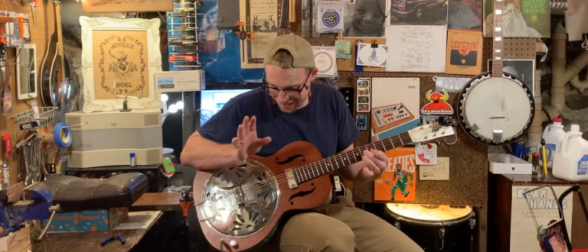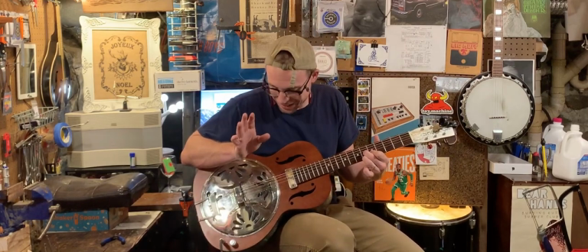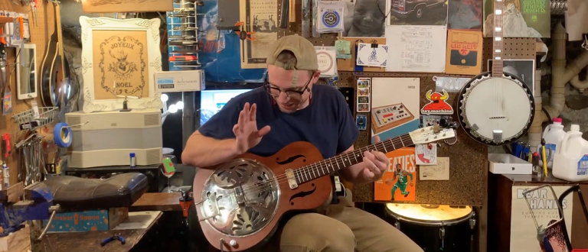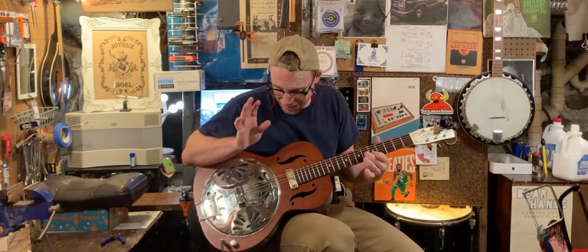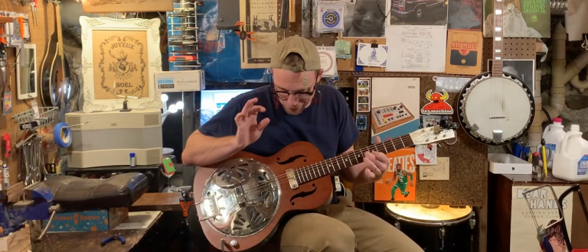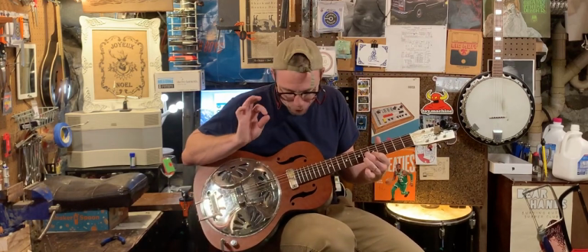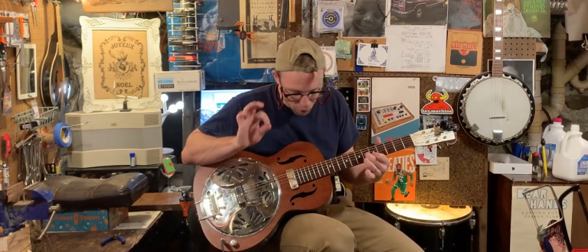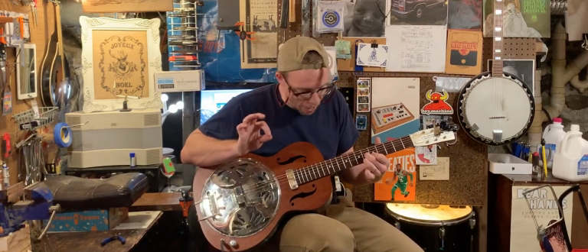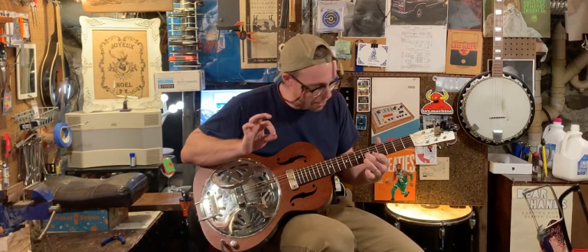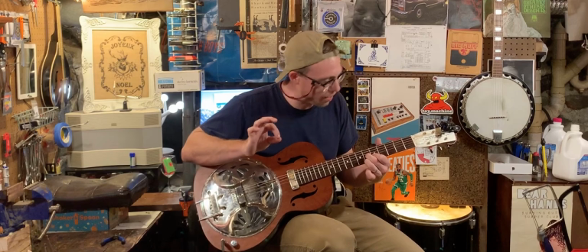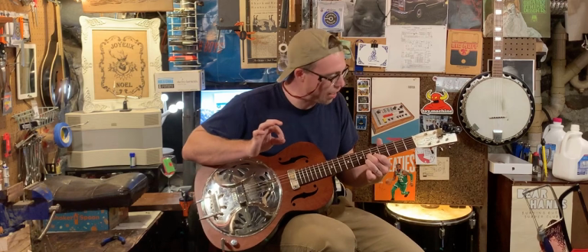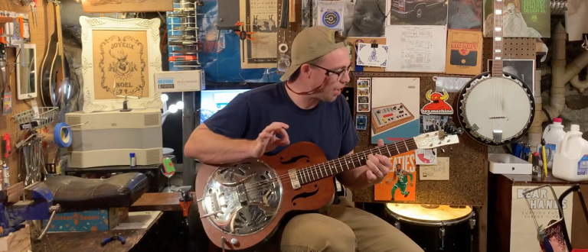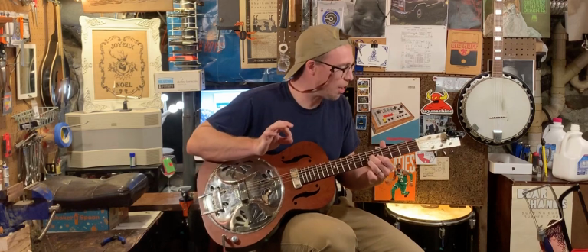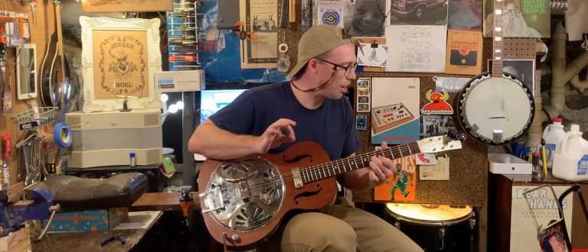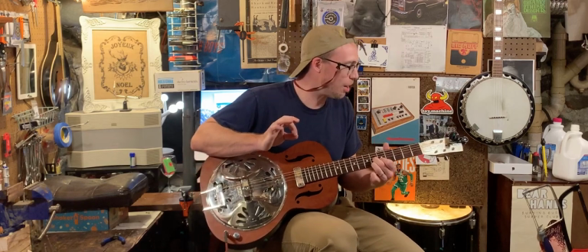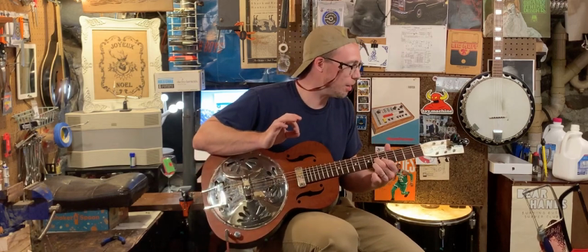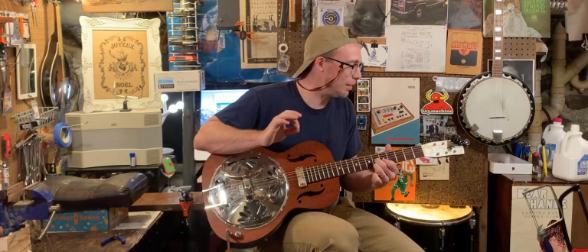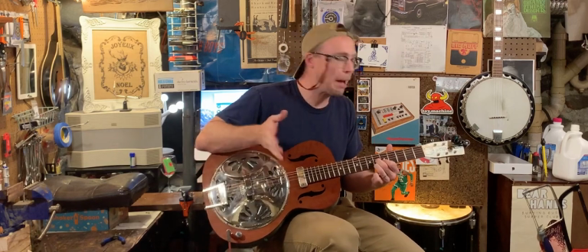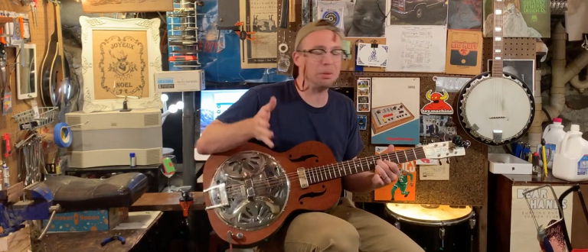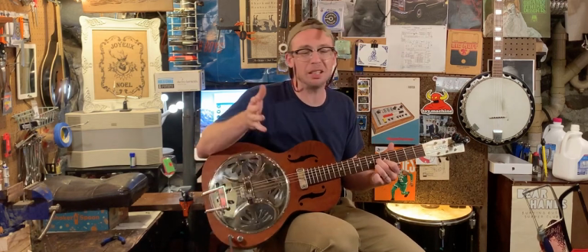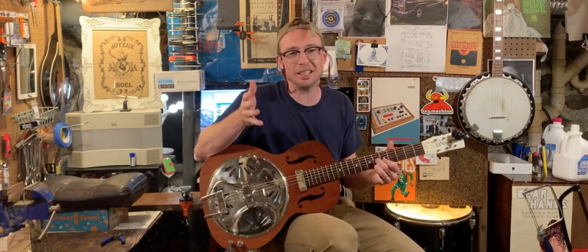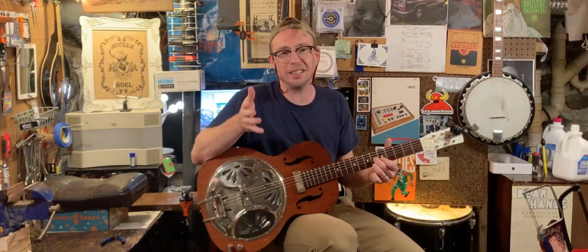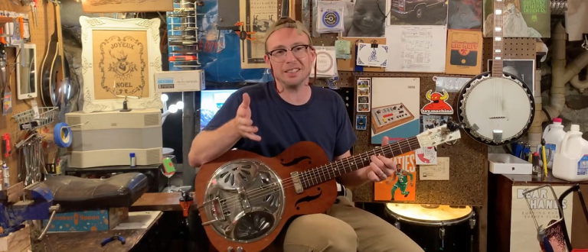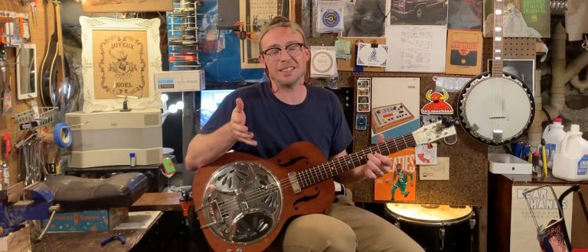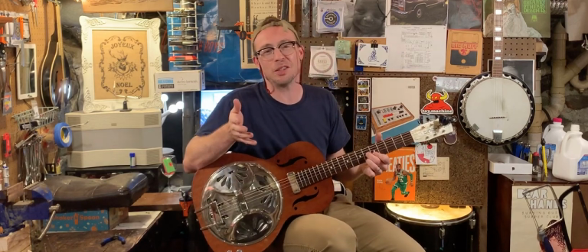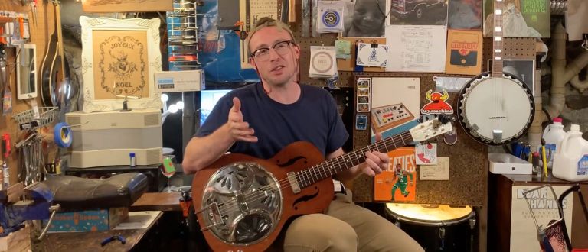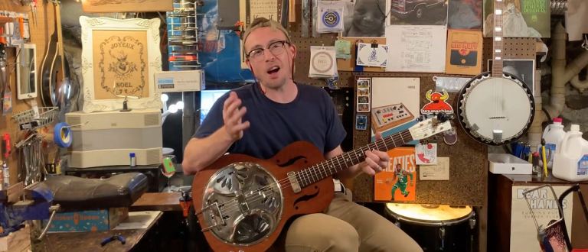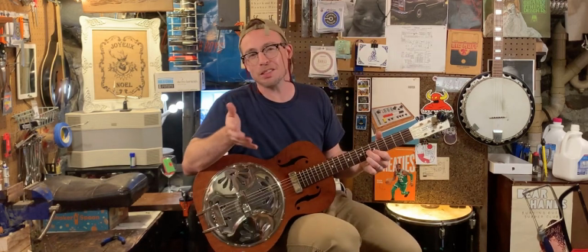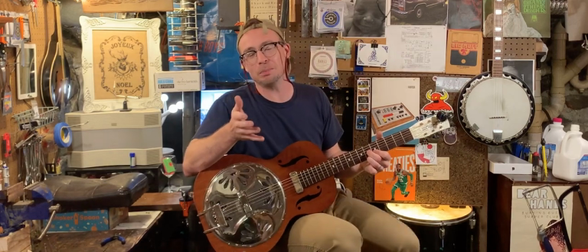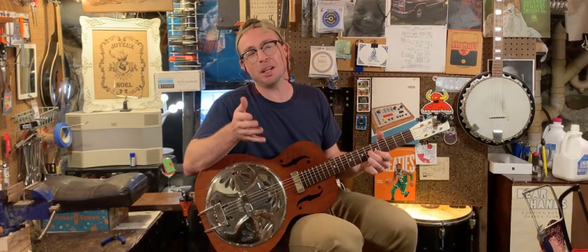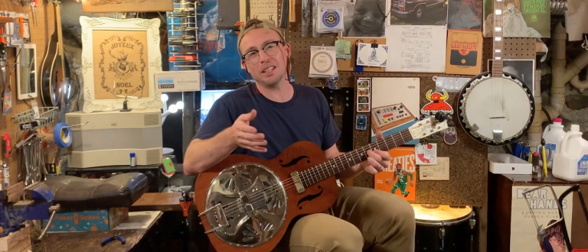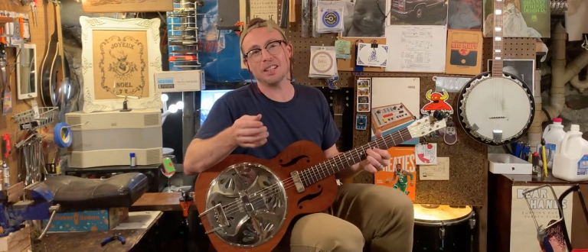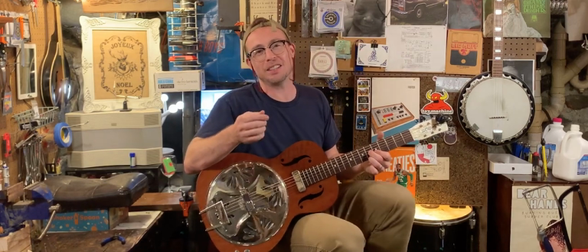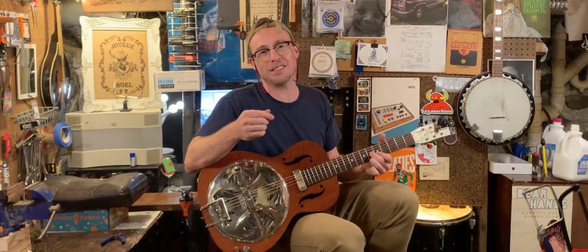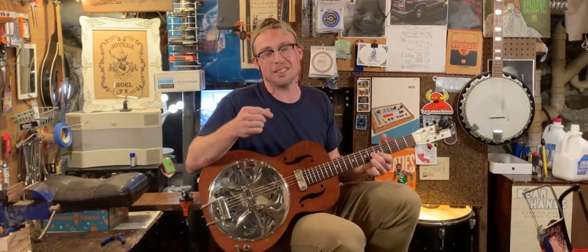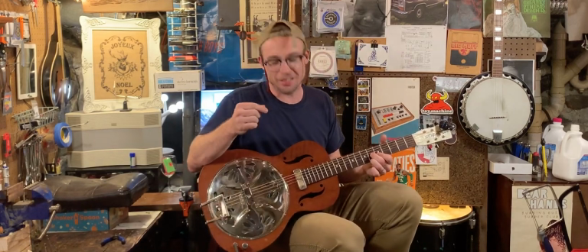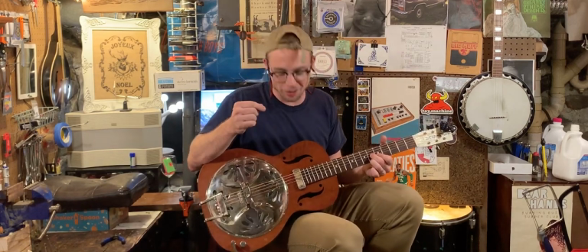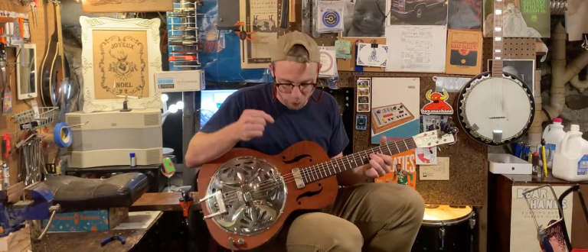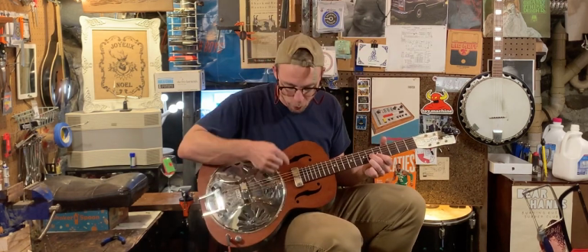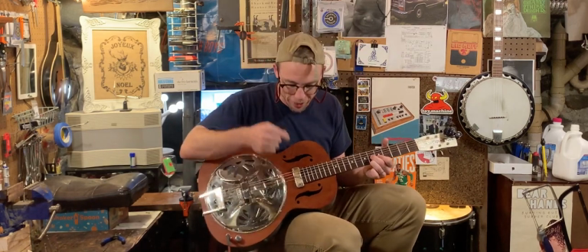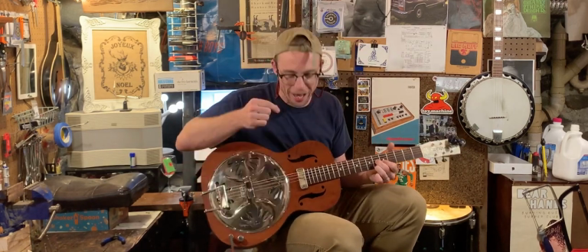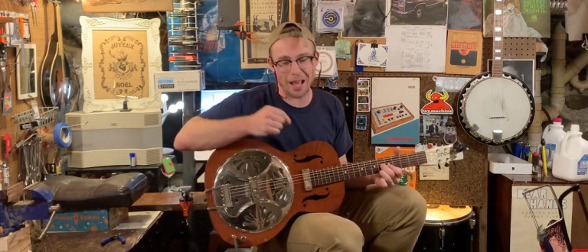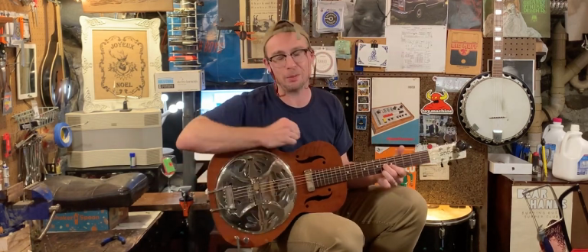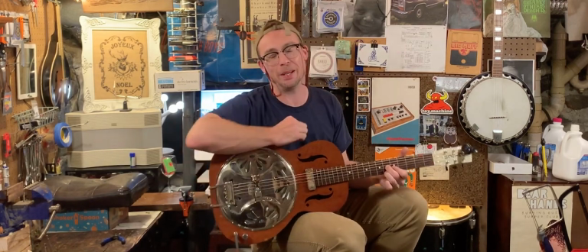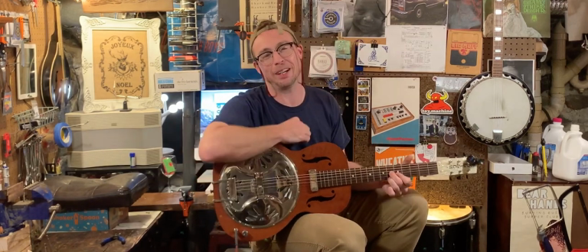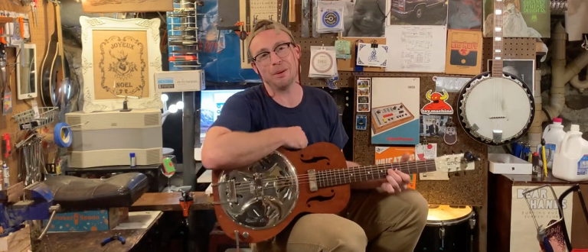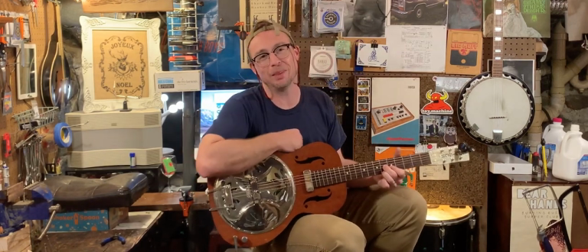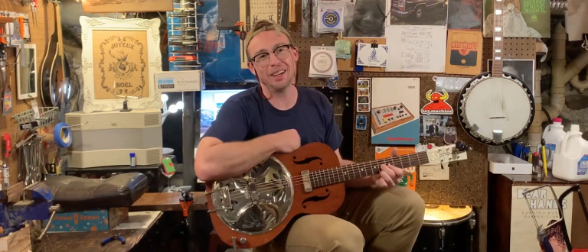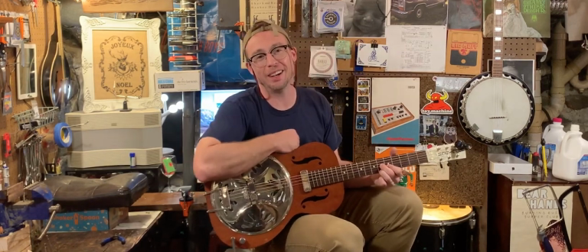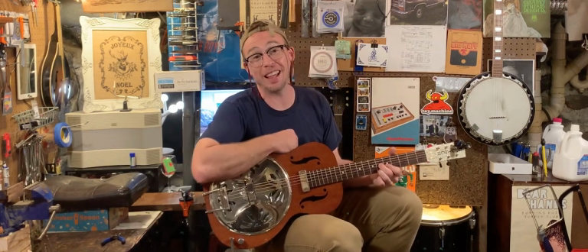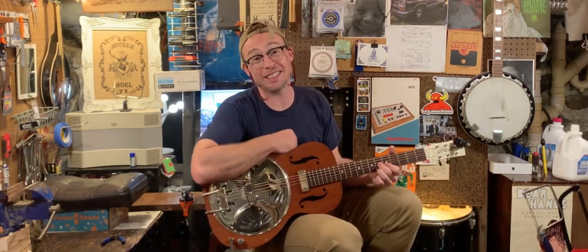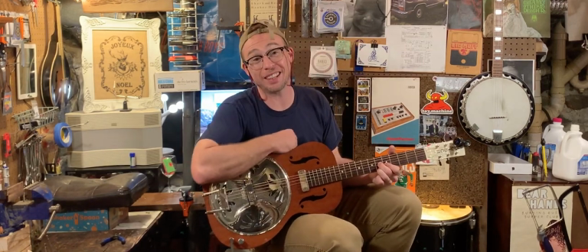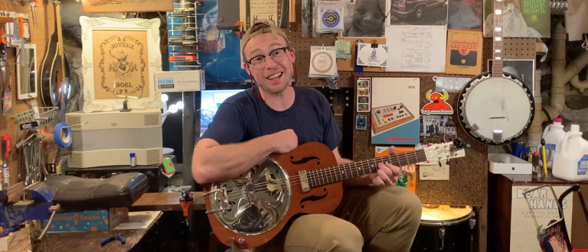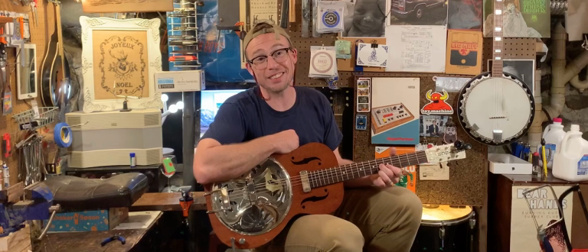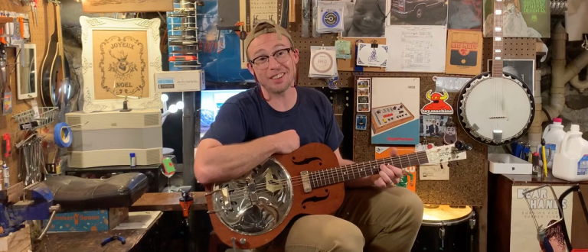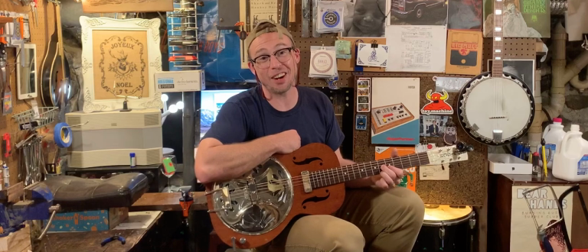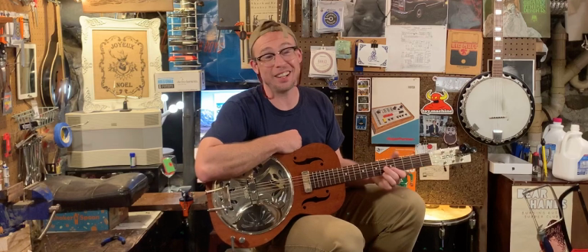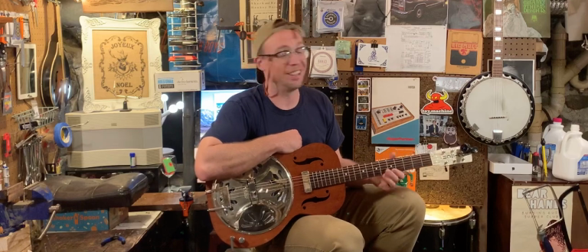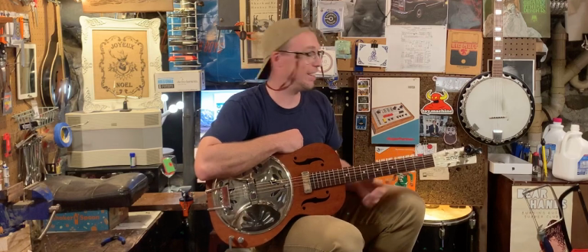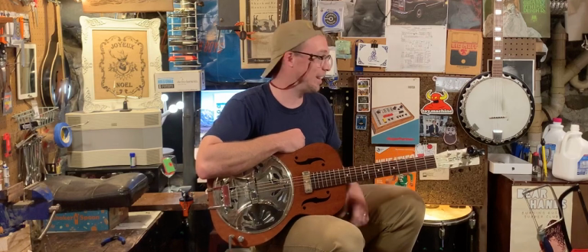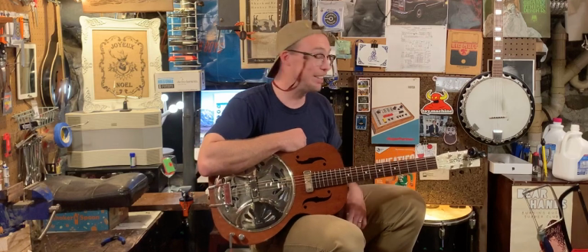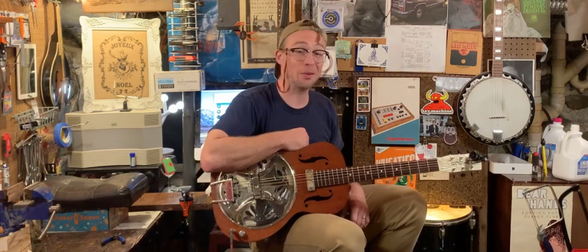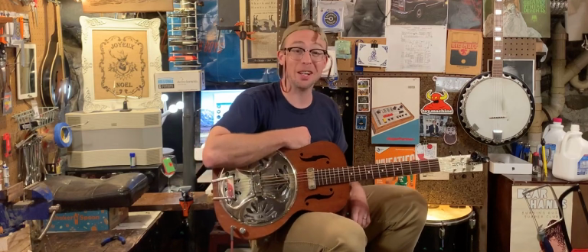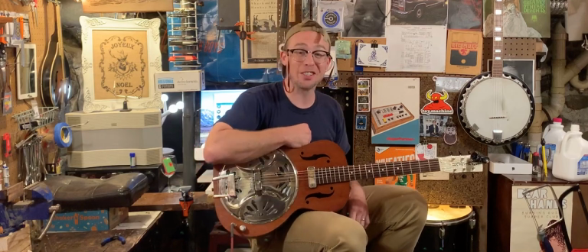Sounds great not plugged in, sounds awesome plugged in because of that sweet pickup. That's it guys — thanks so much.